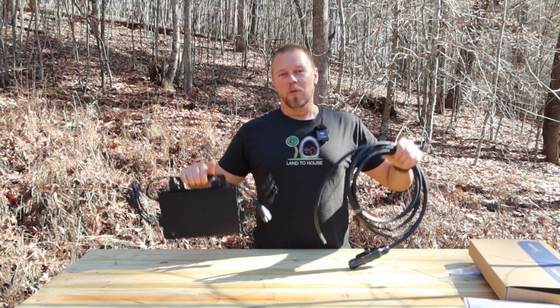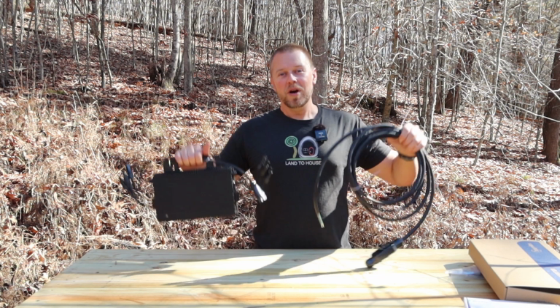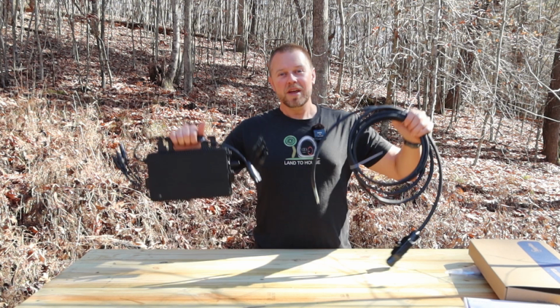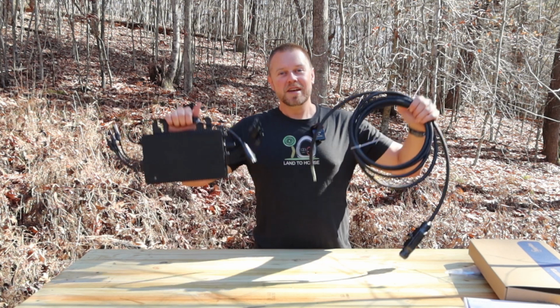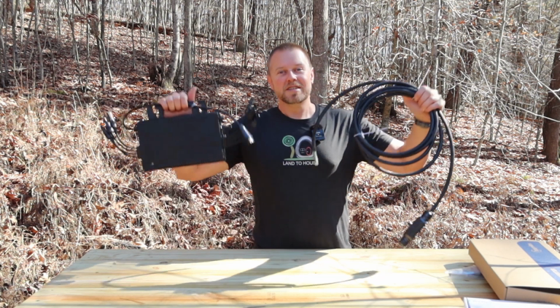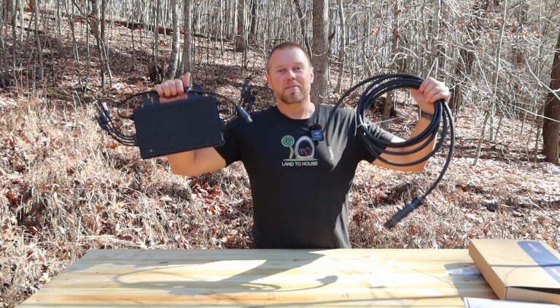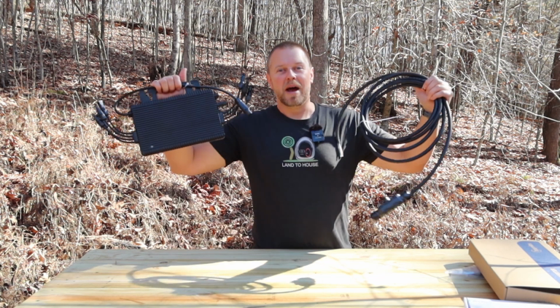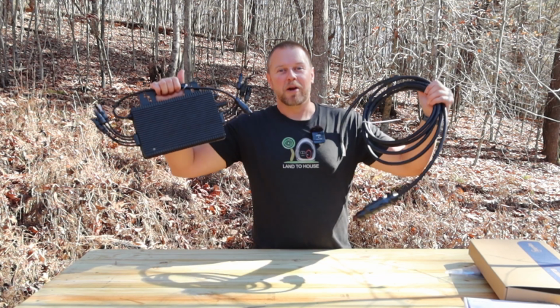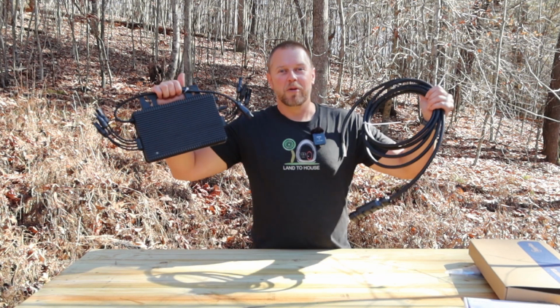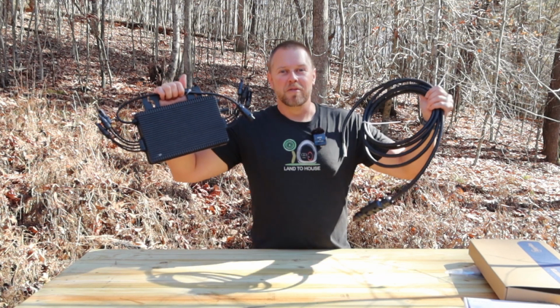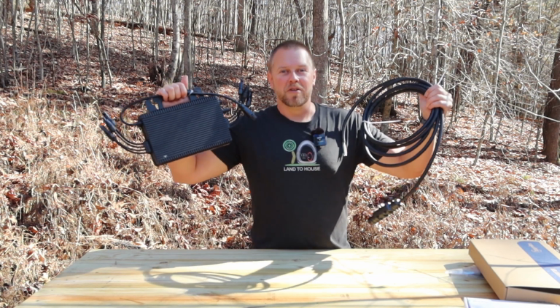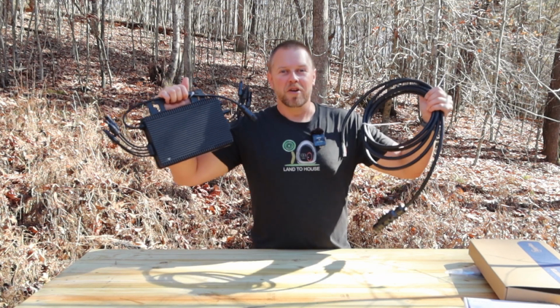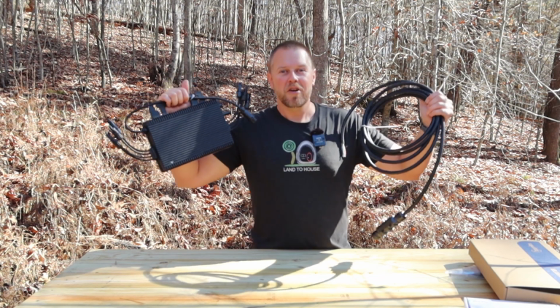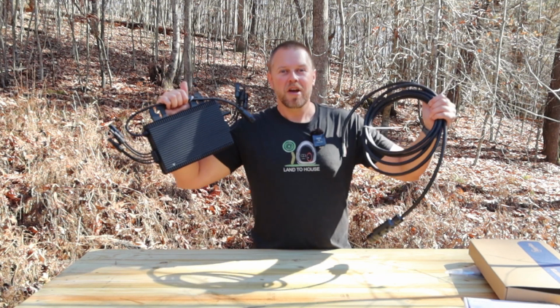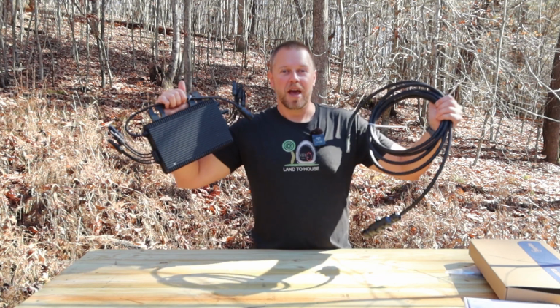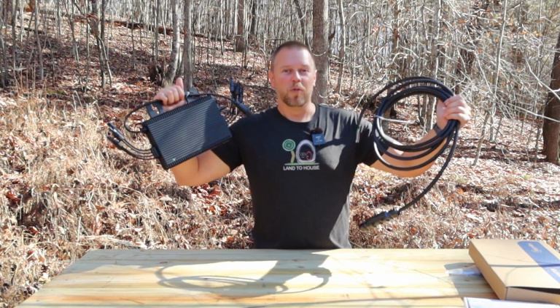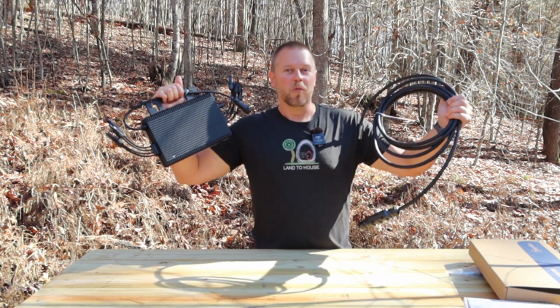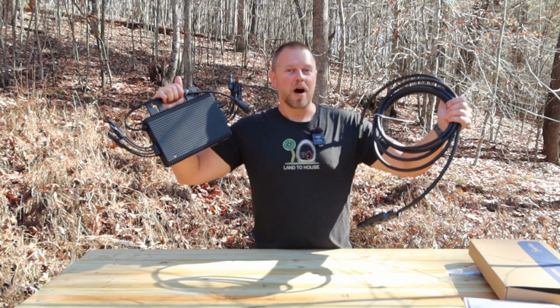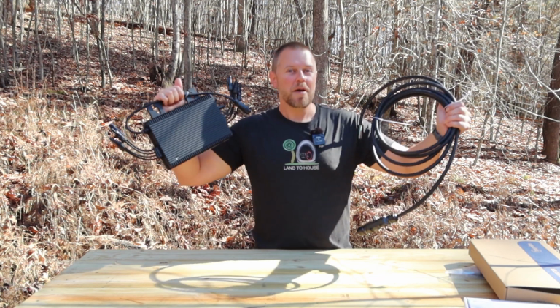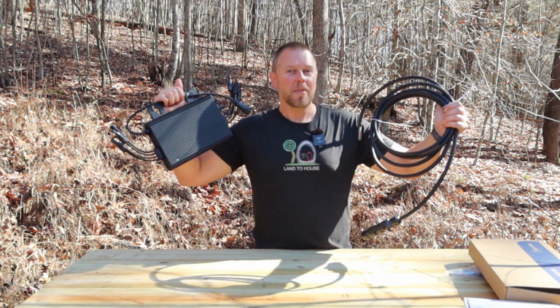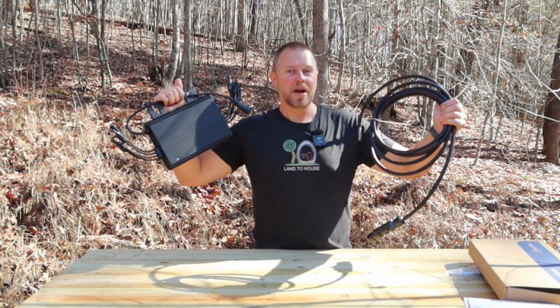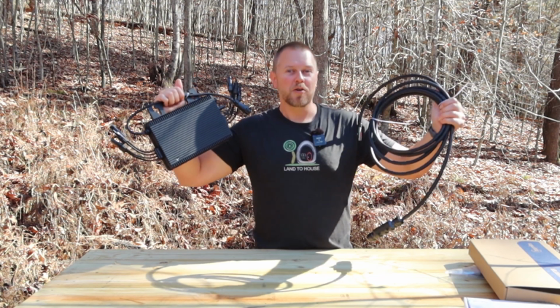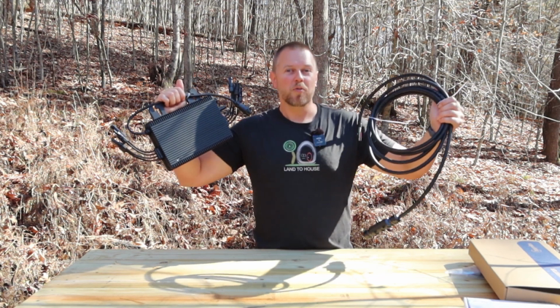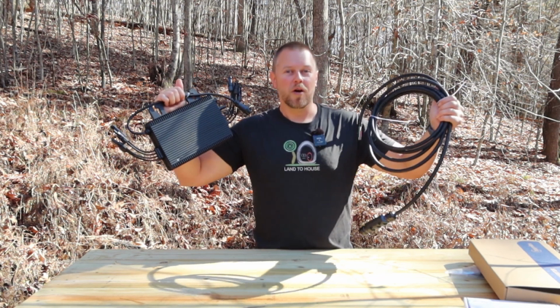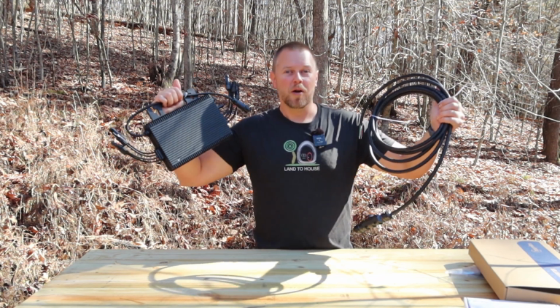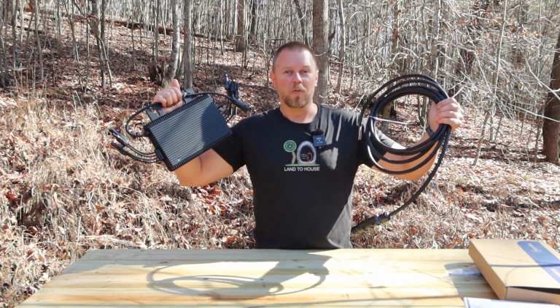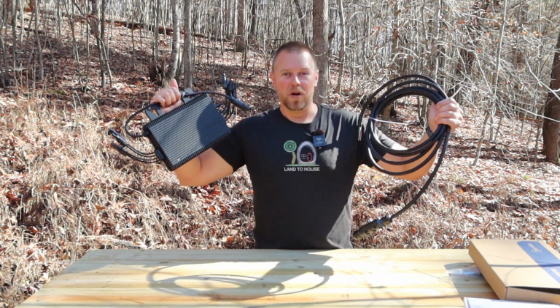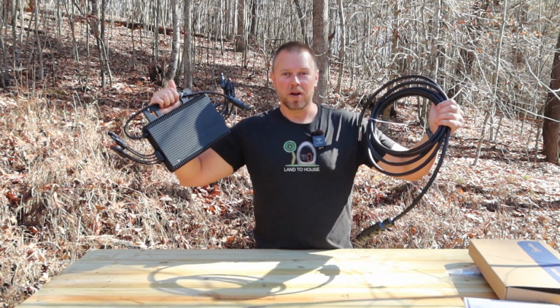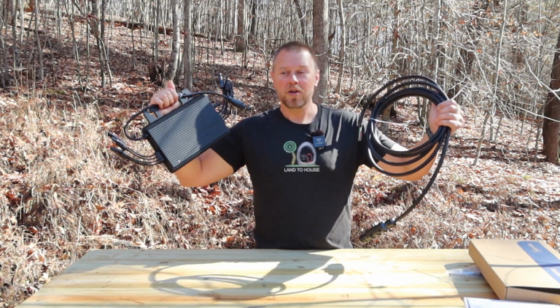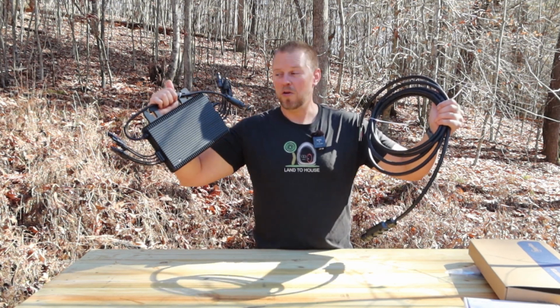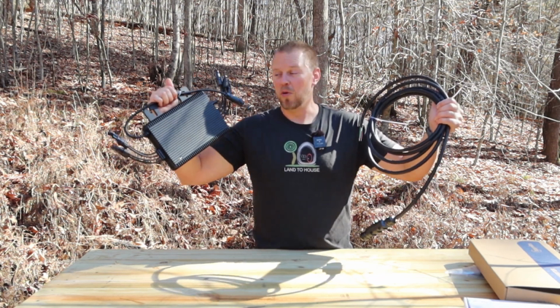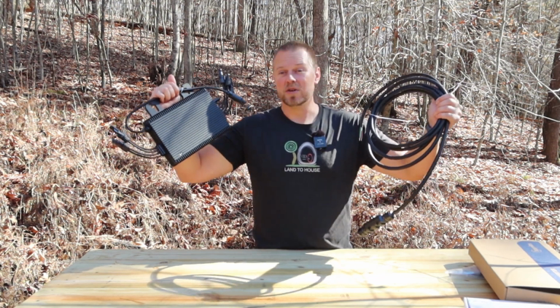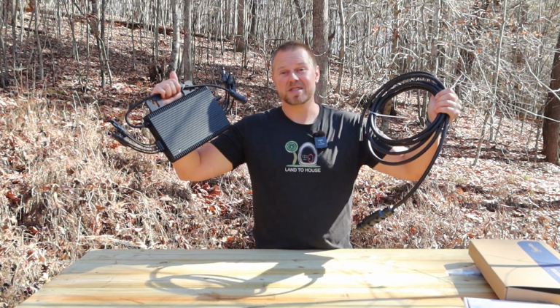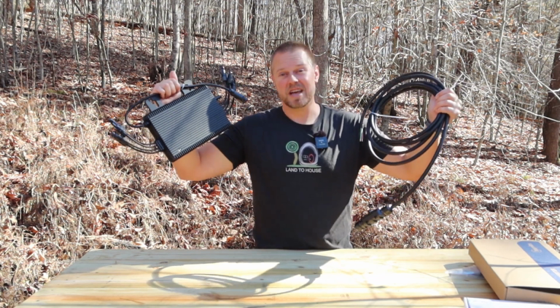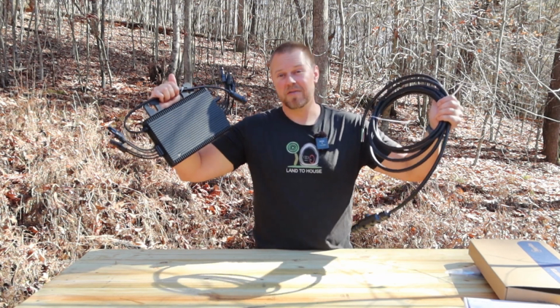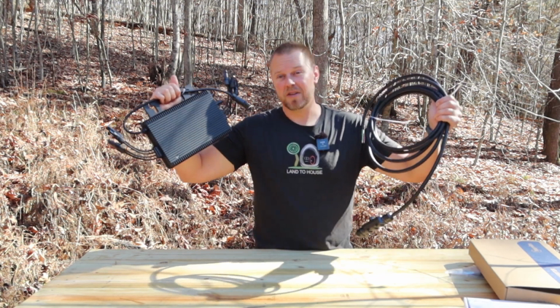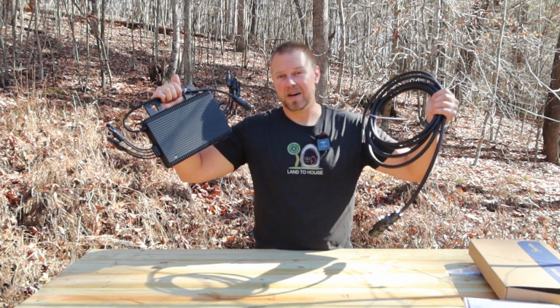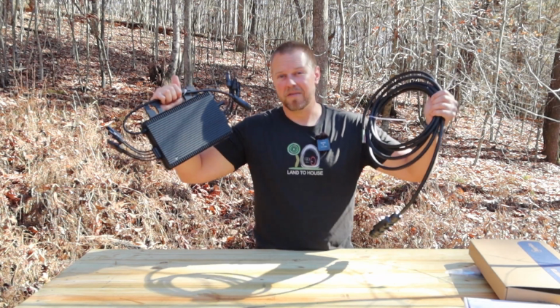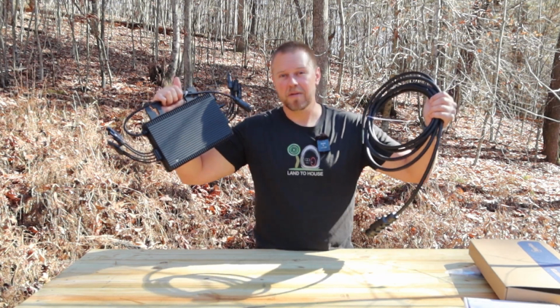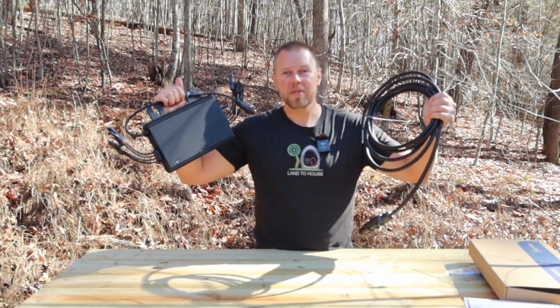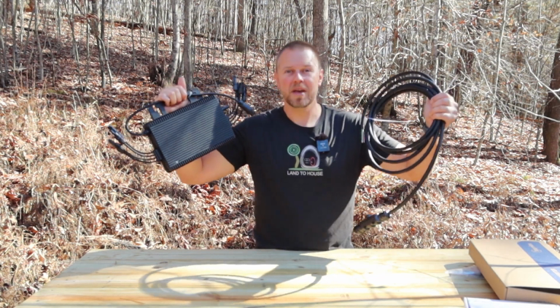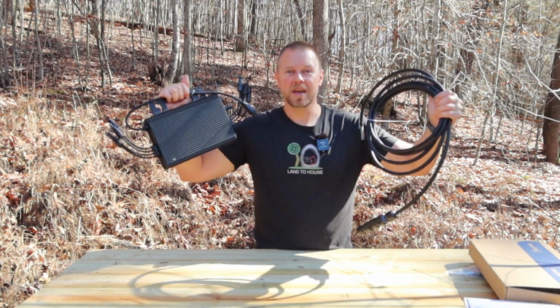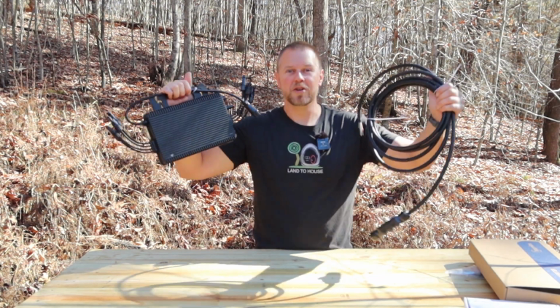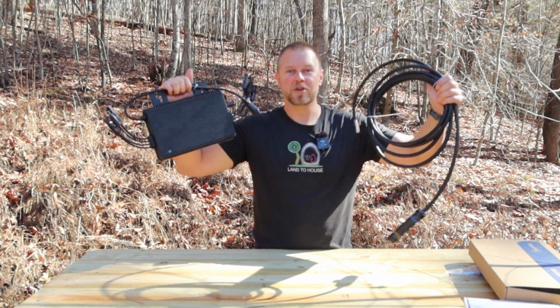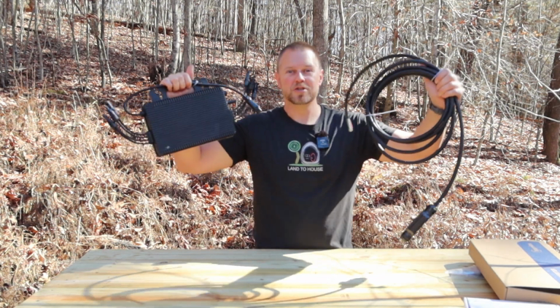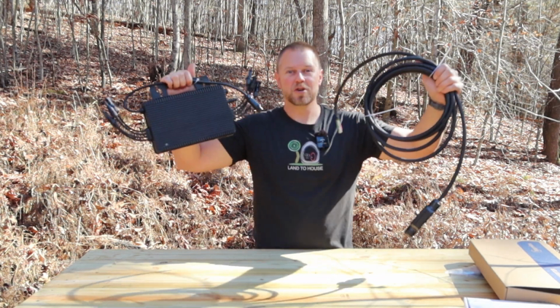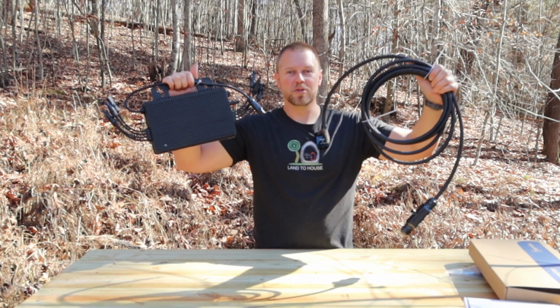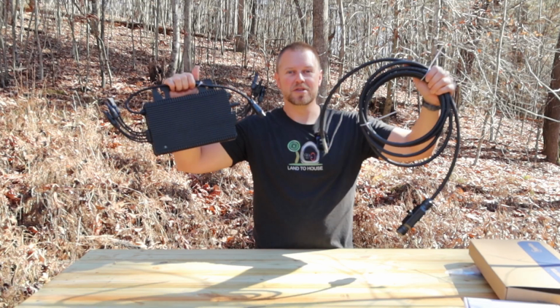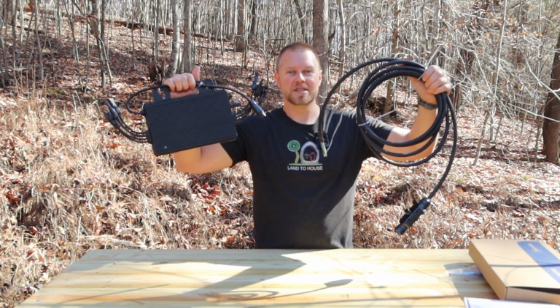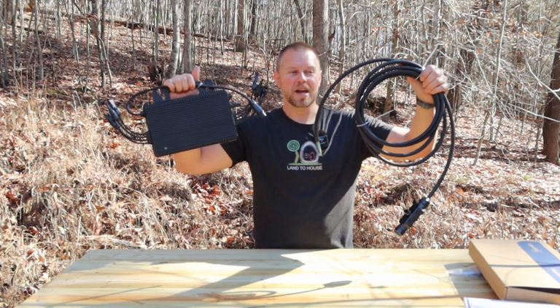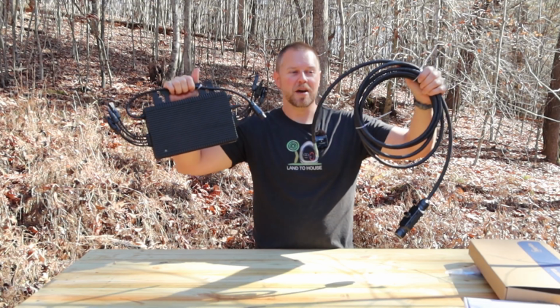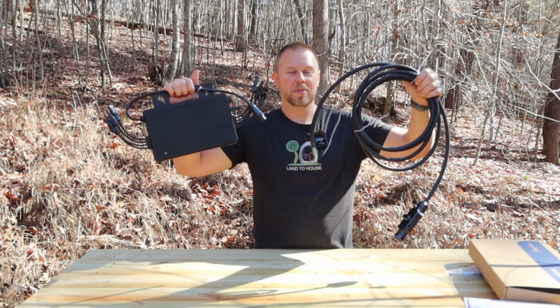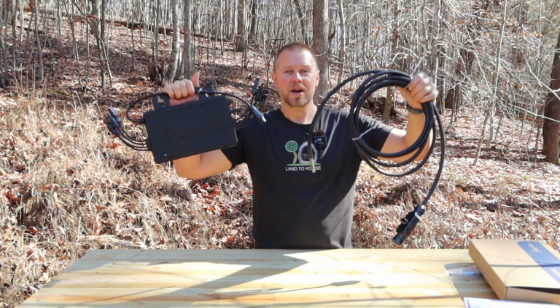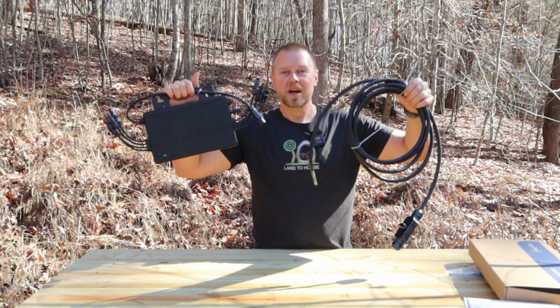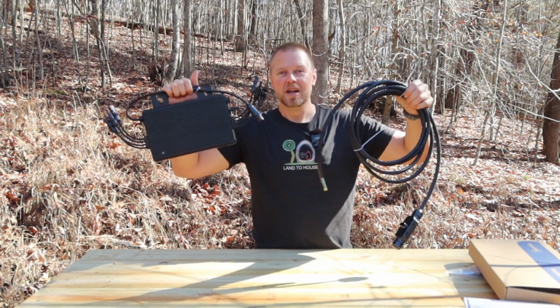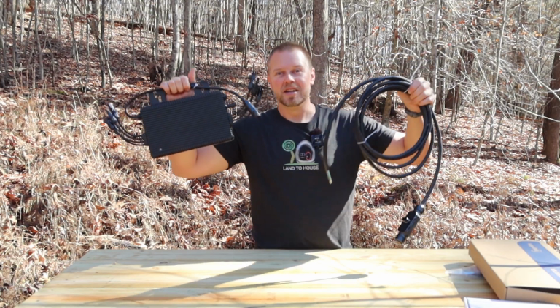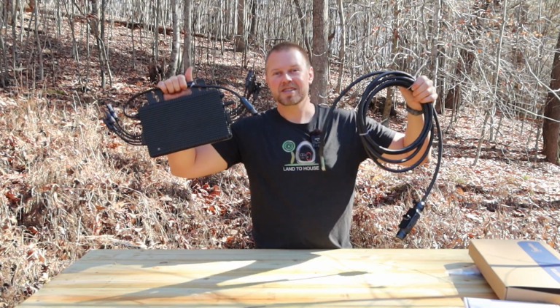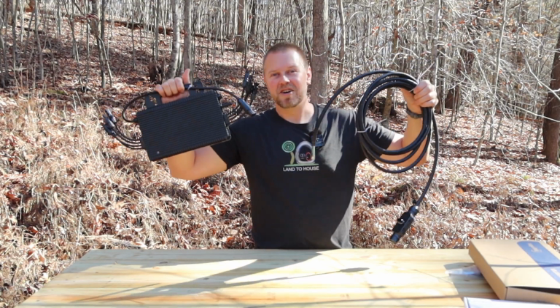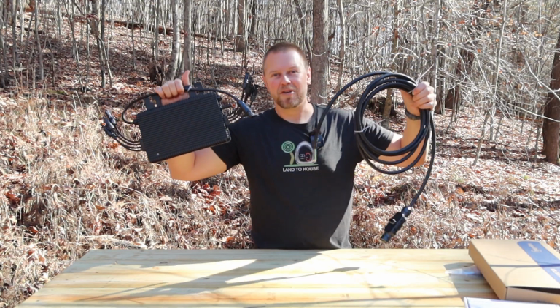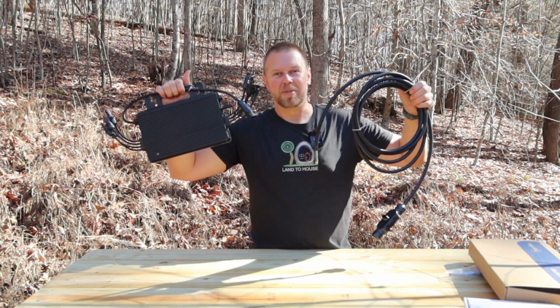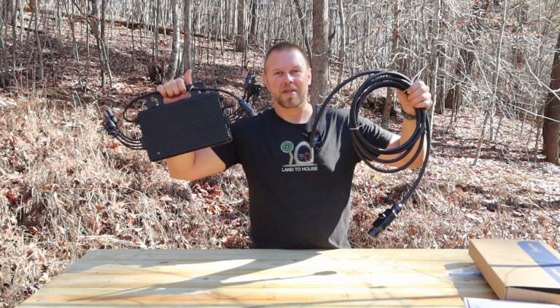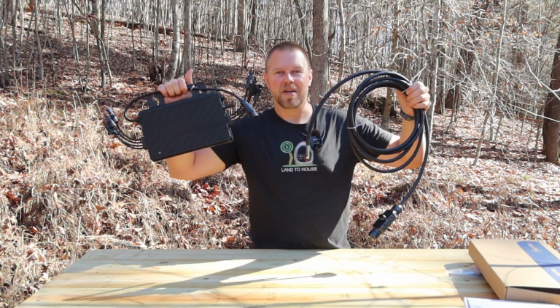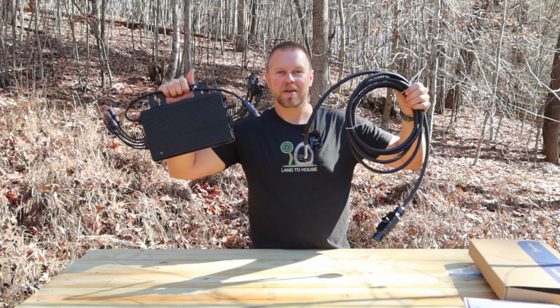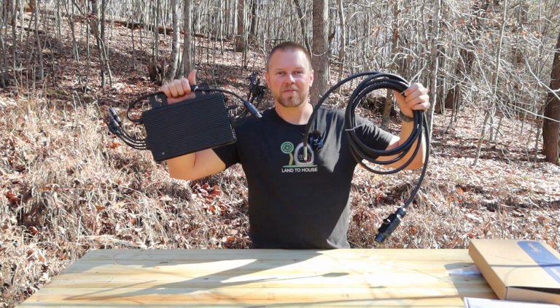What is a microinverter and why might you want one or several of them in your solar setup? Let's talk about that.